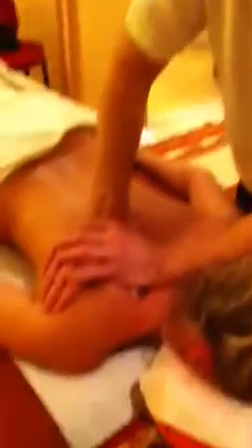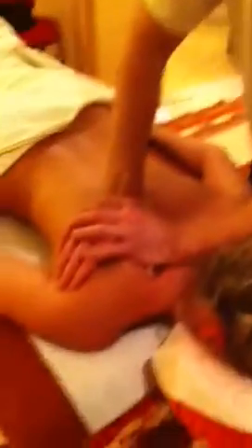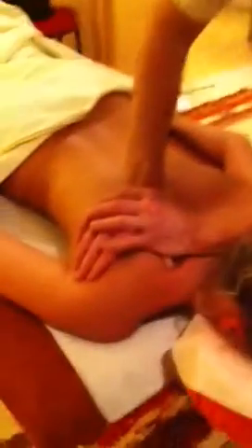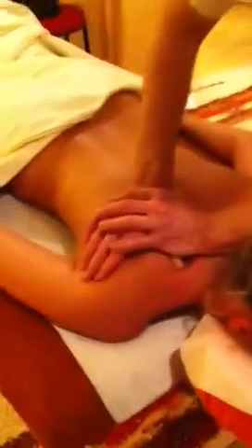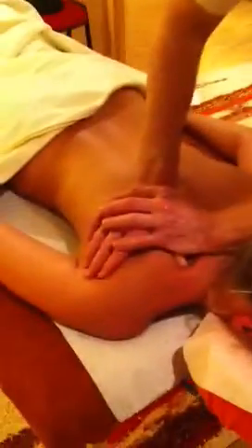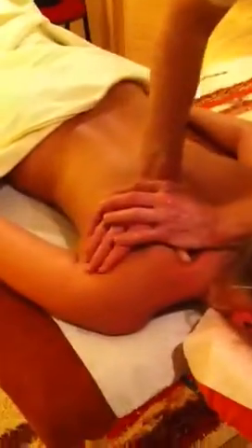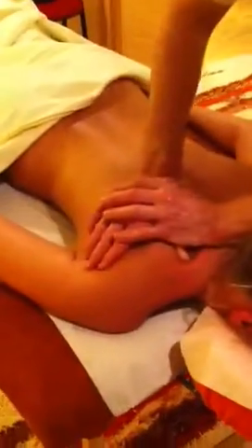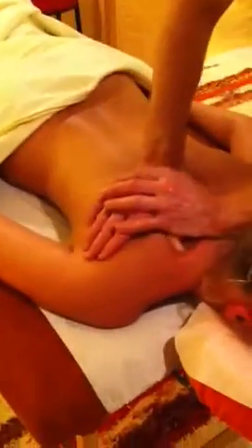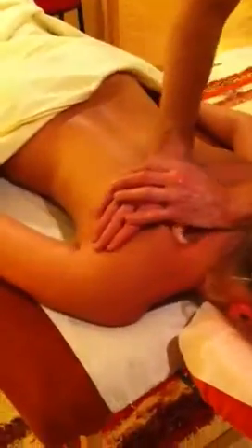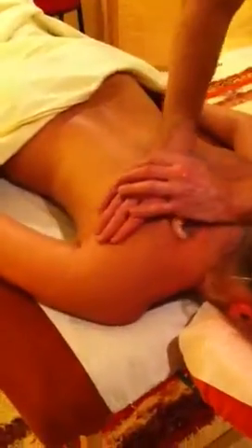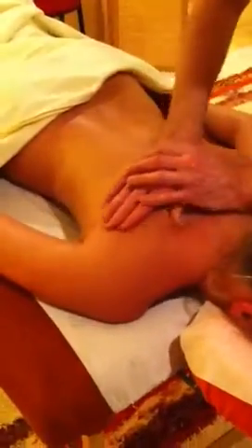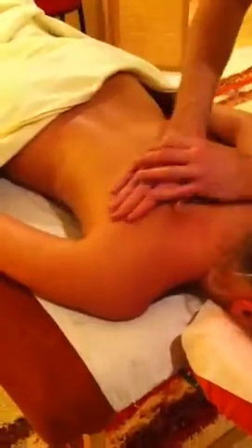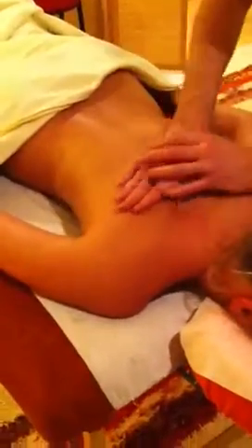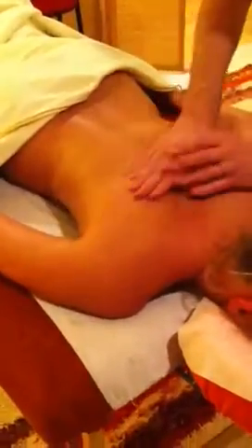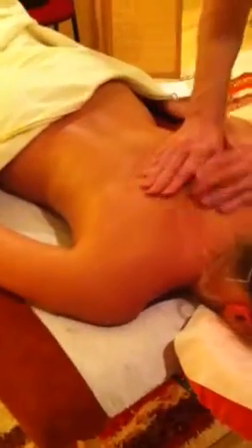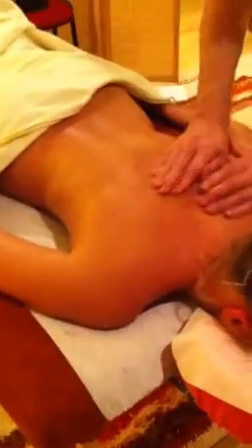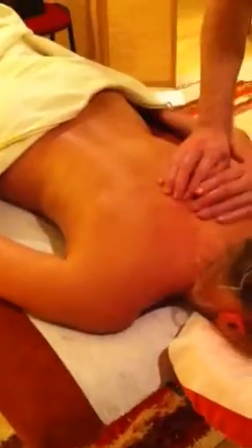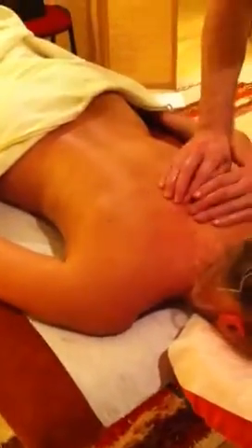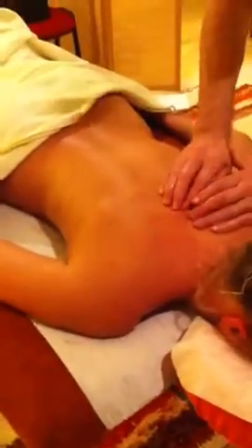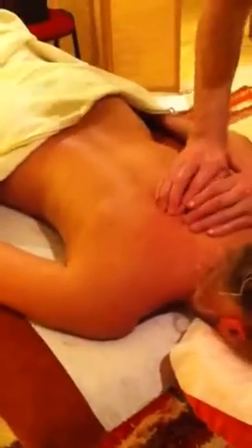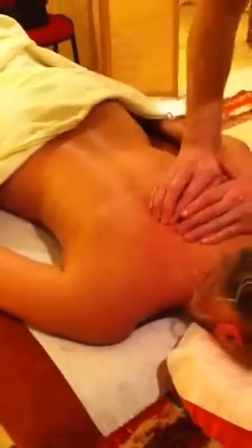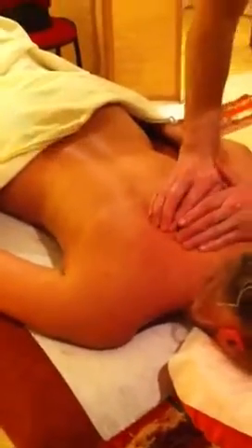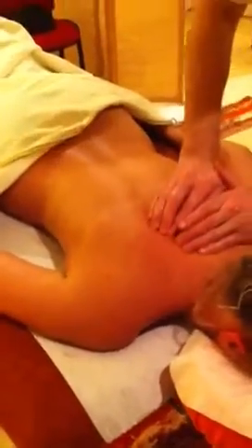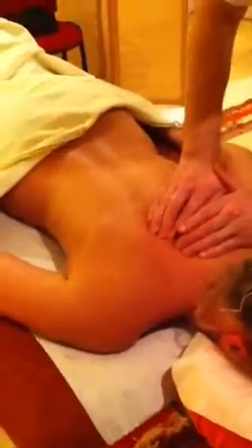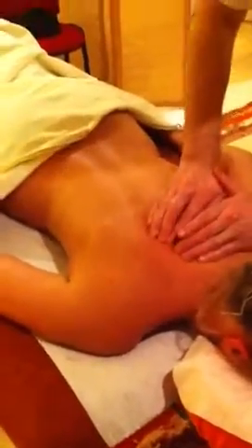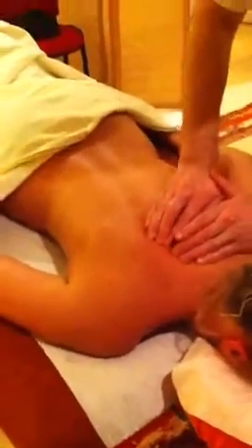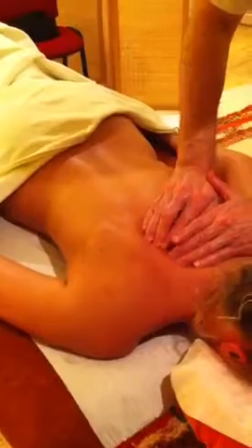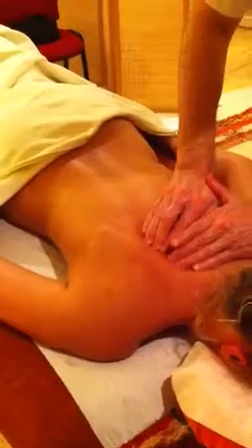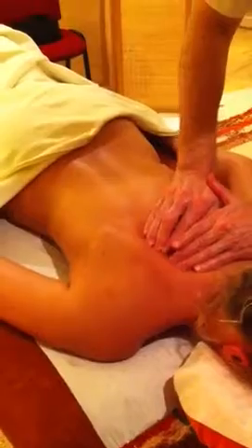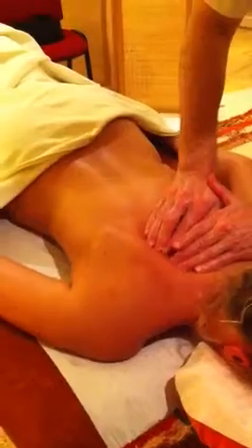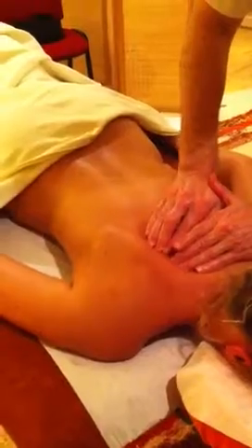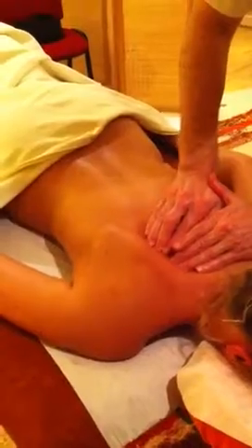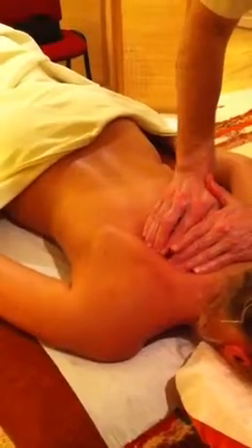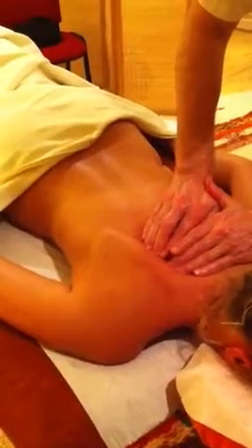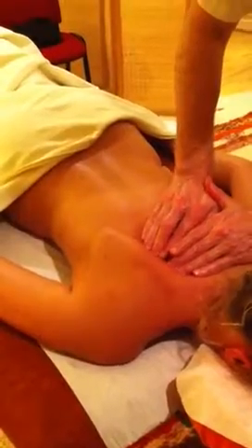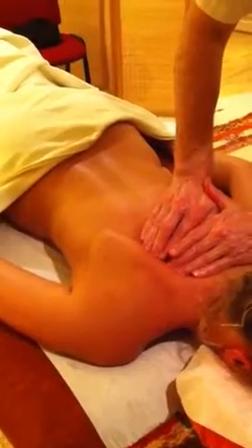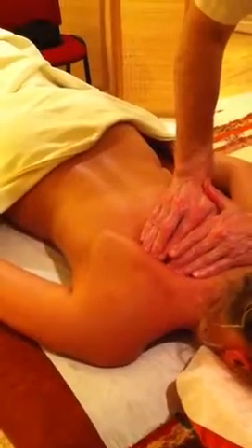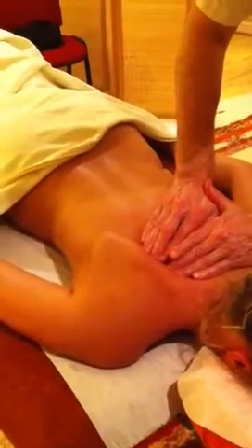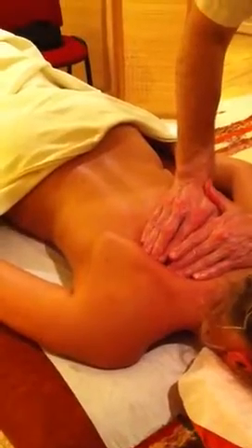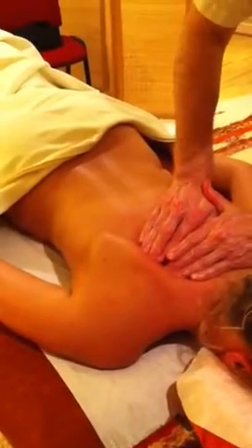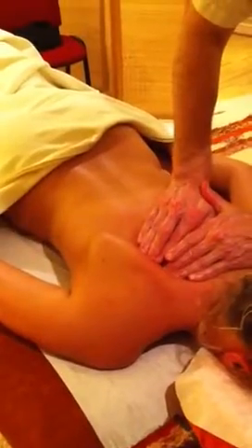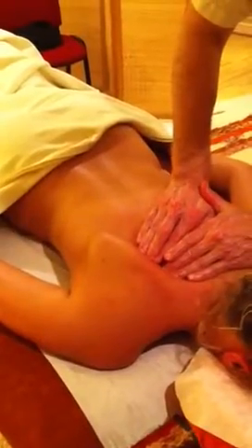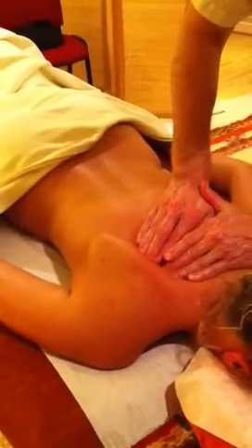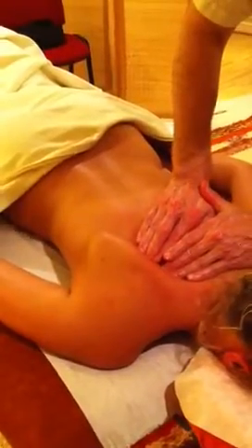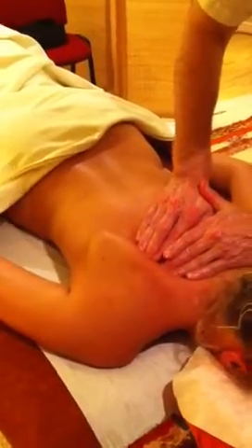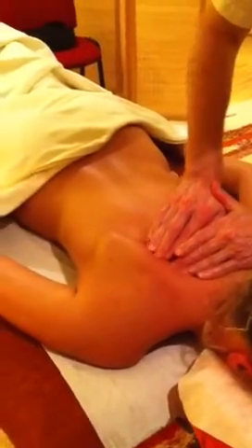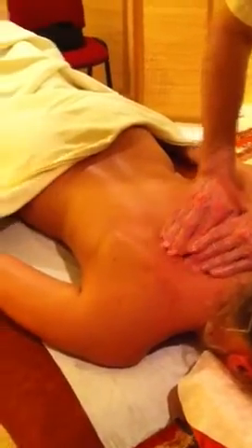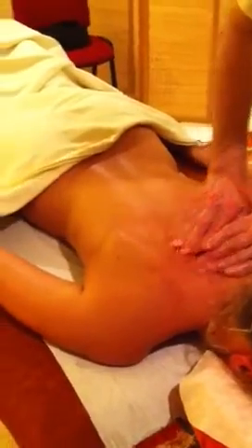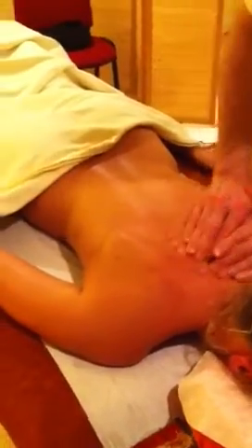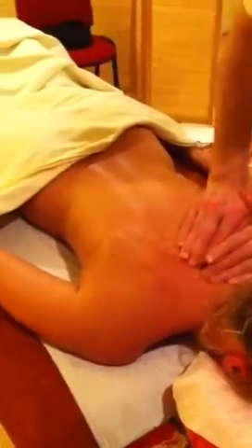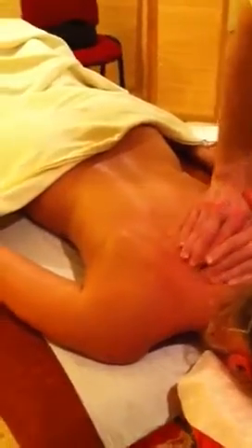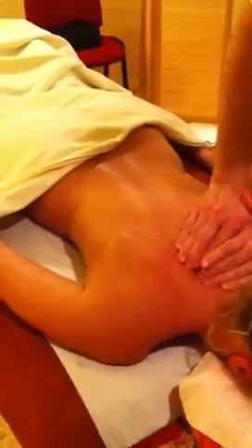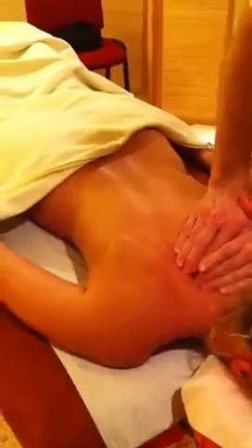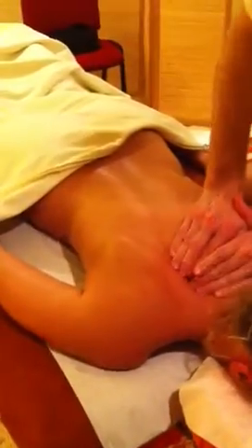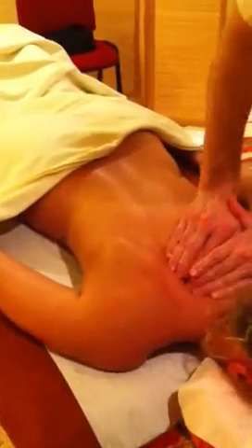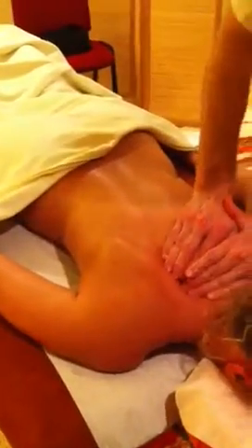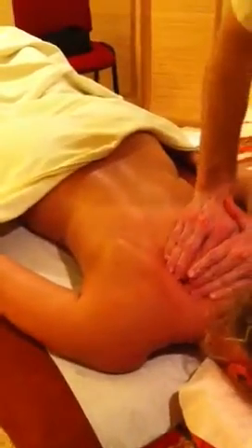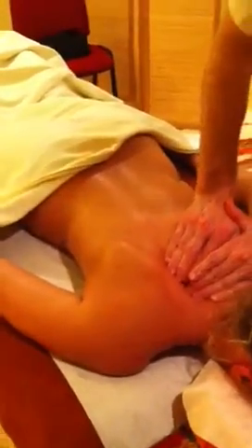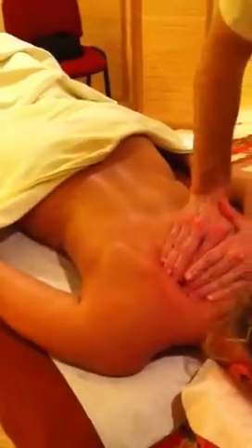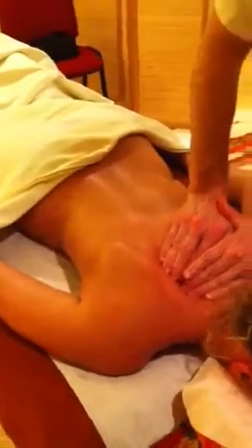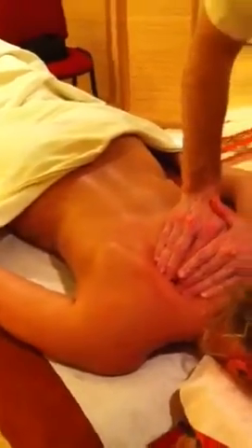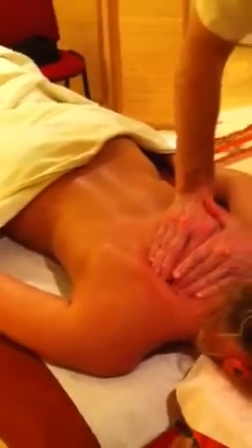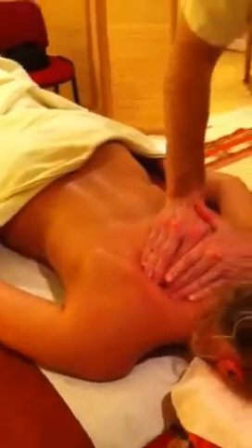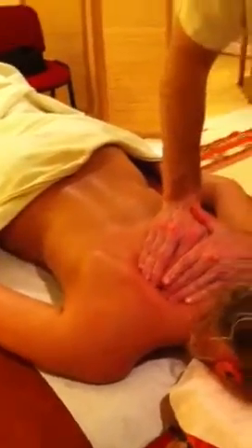In a moment I'll turn Sophie over in order to stretch this area.